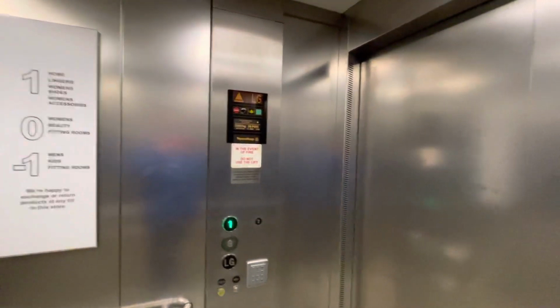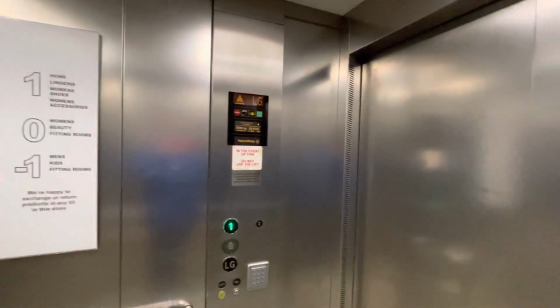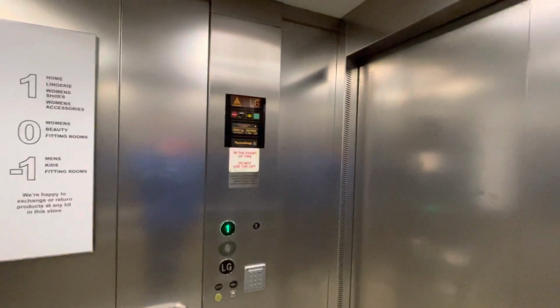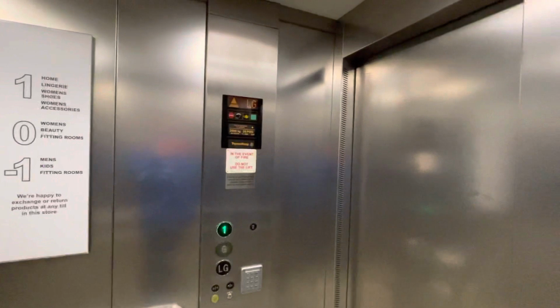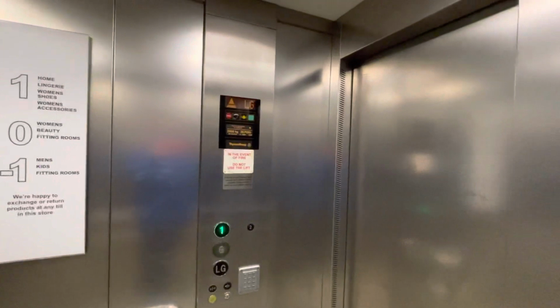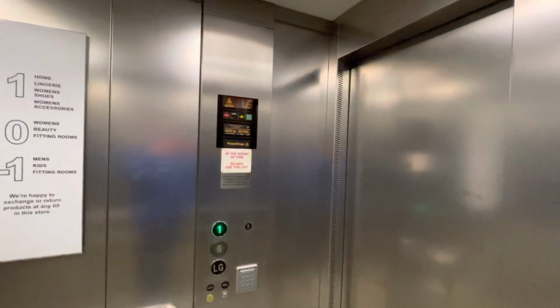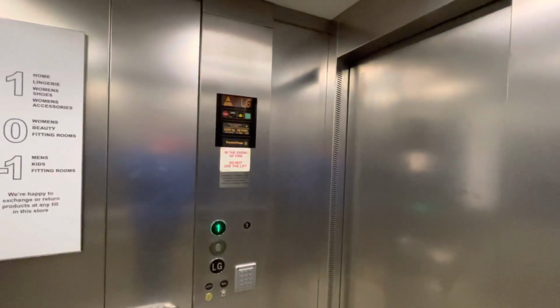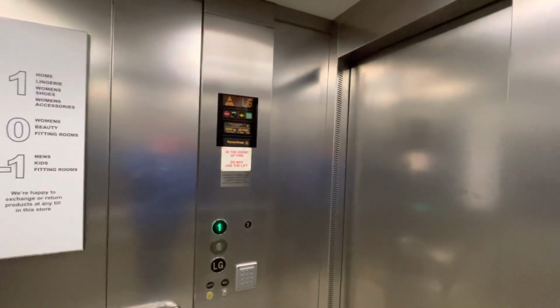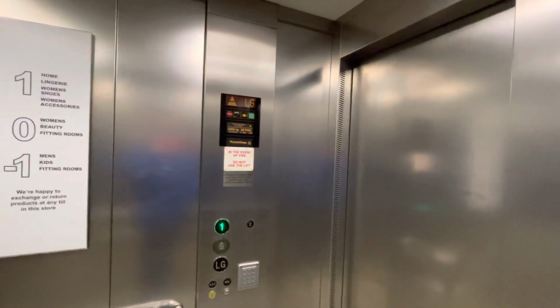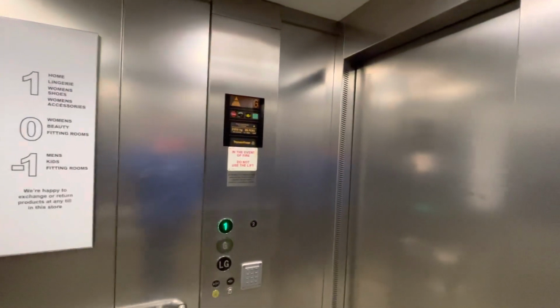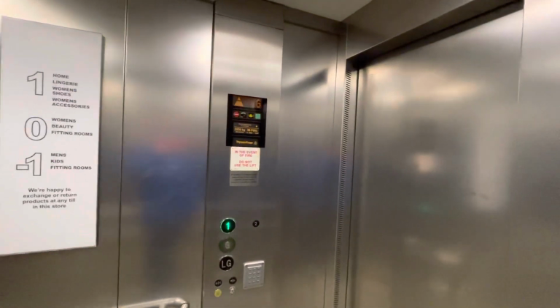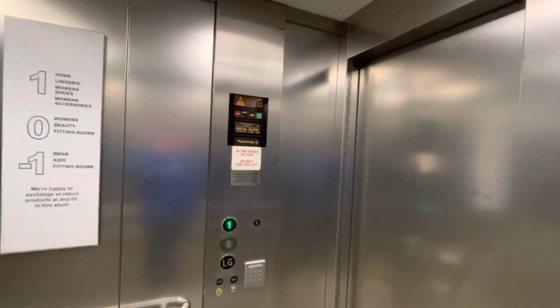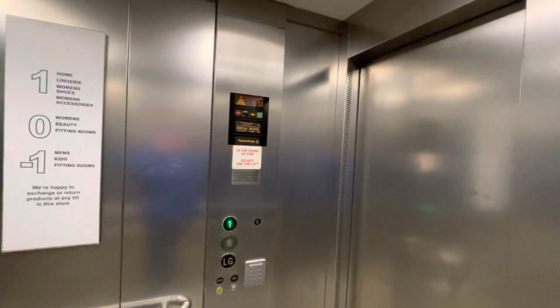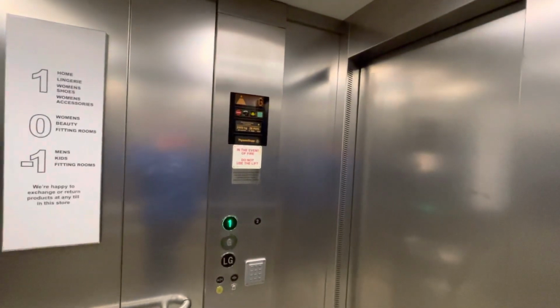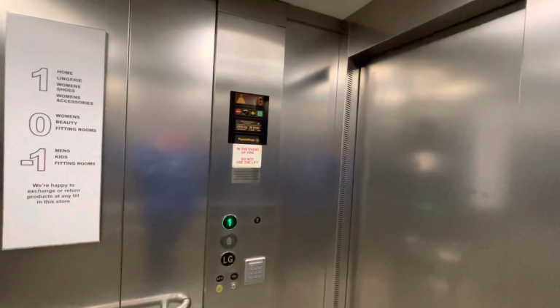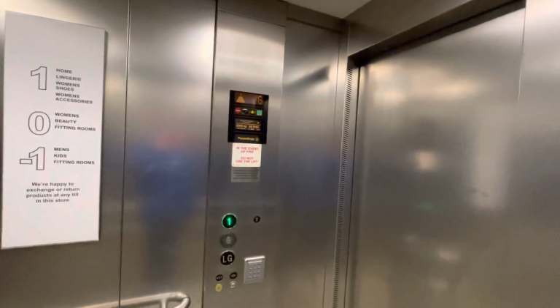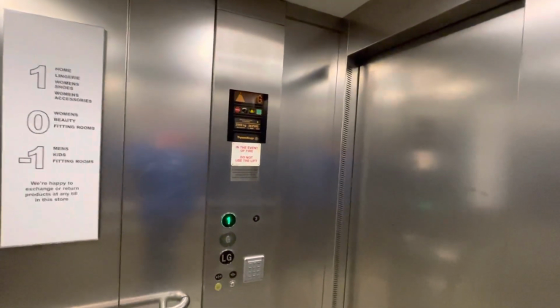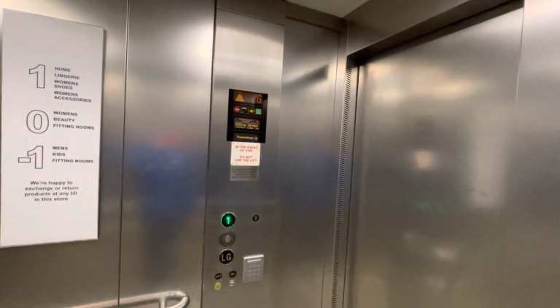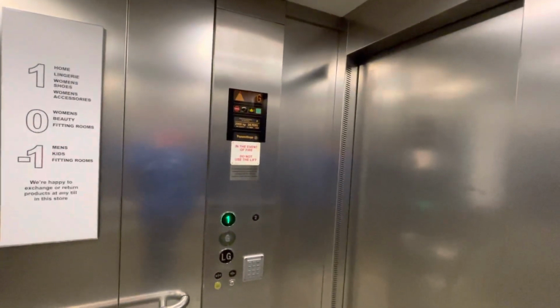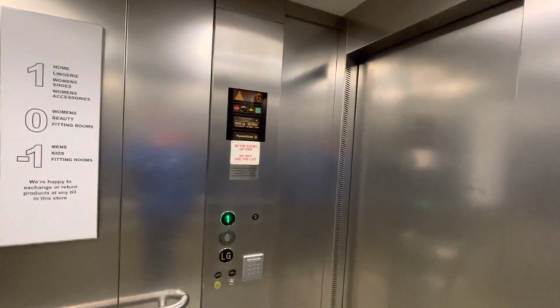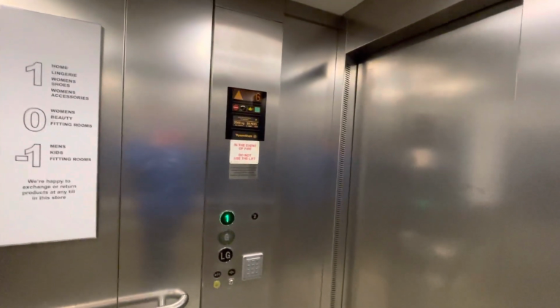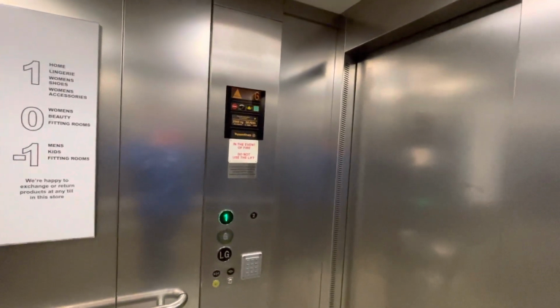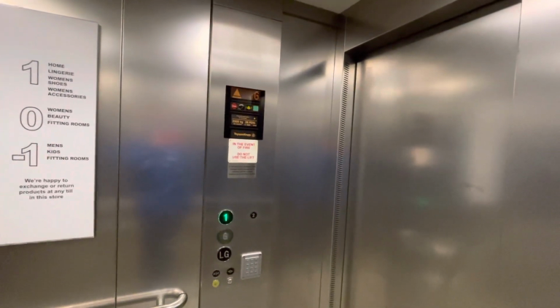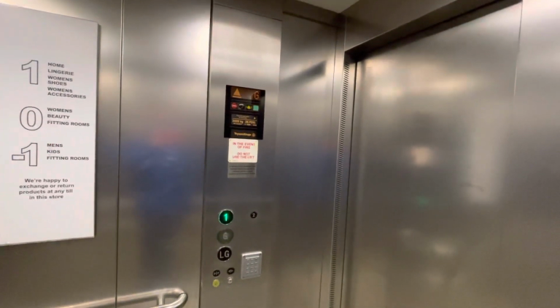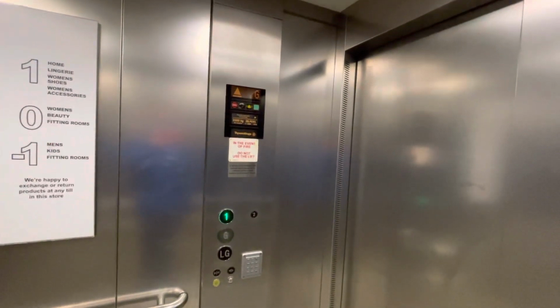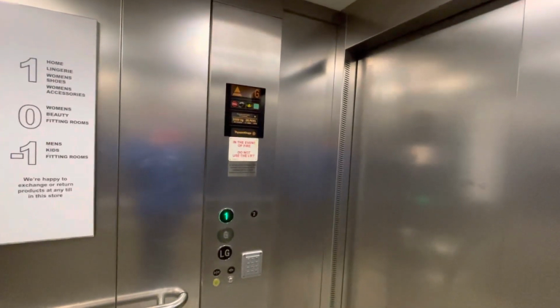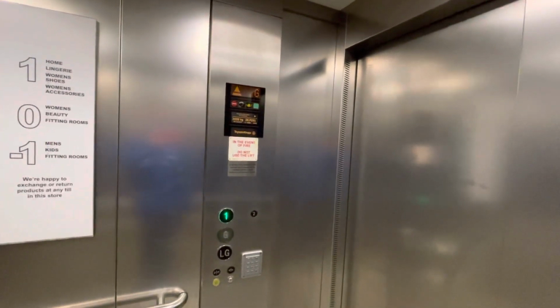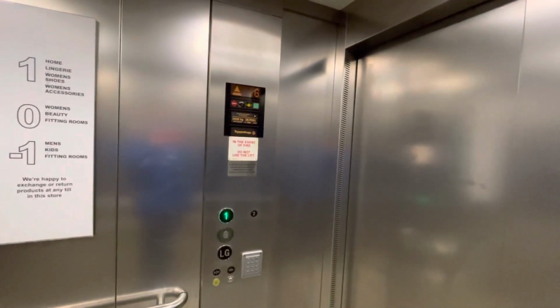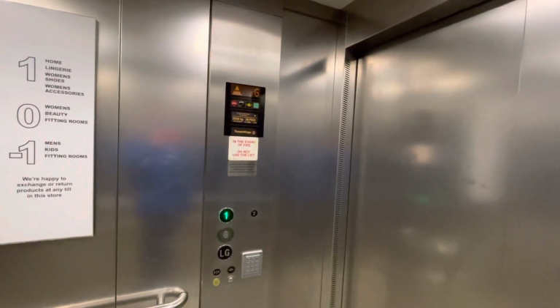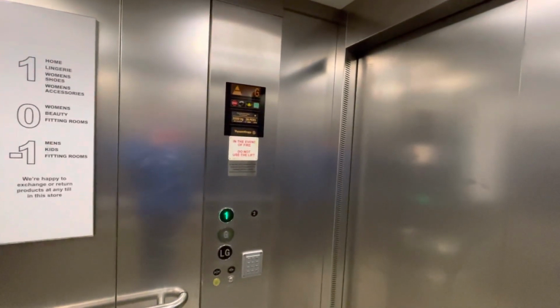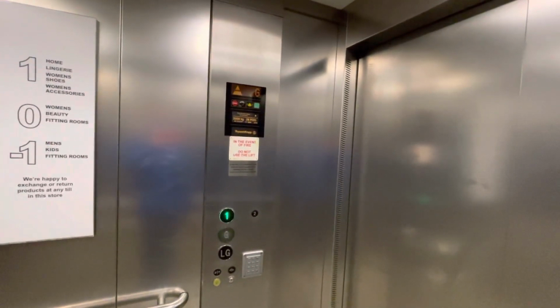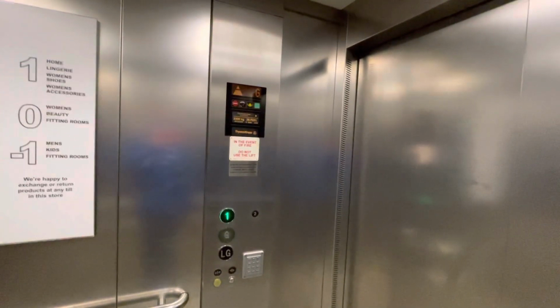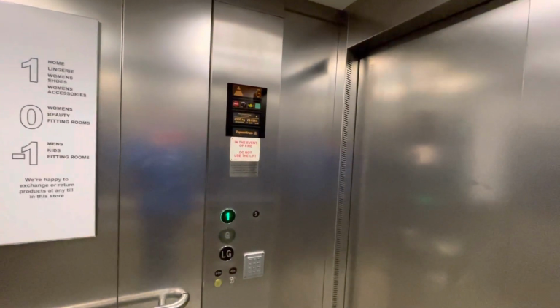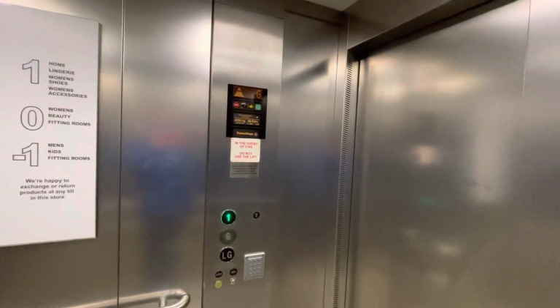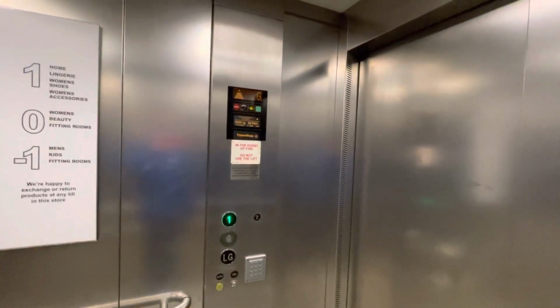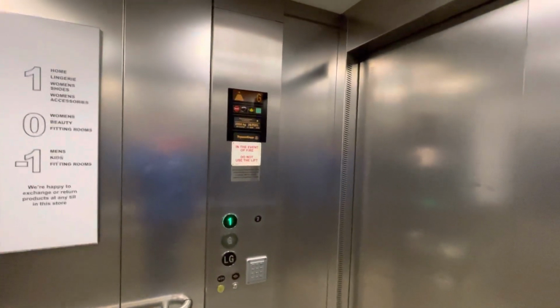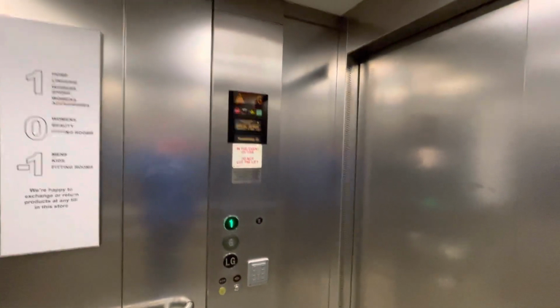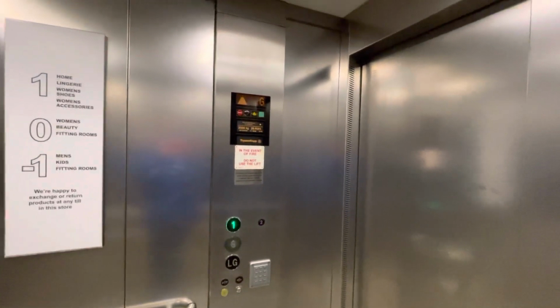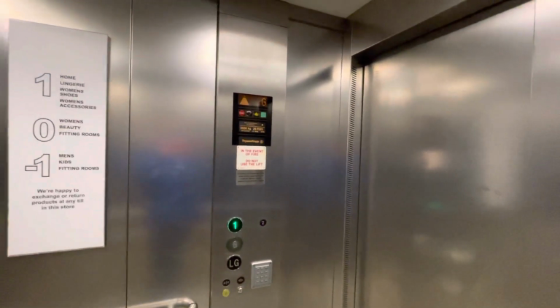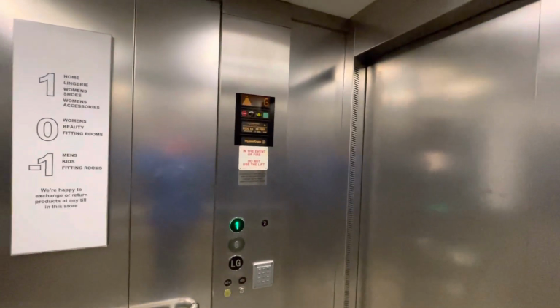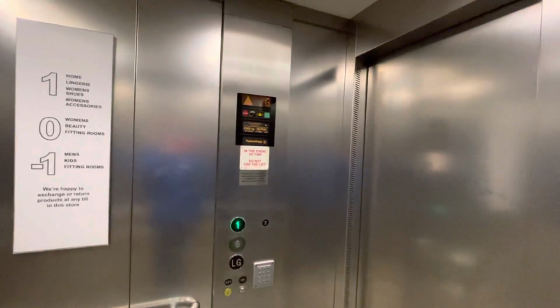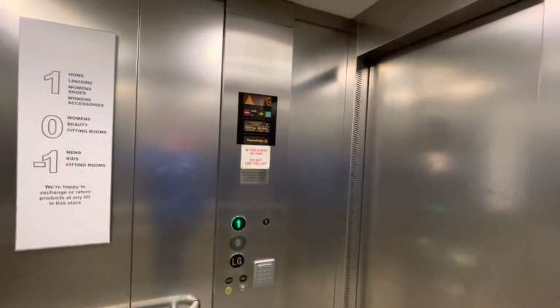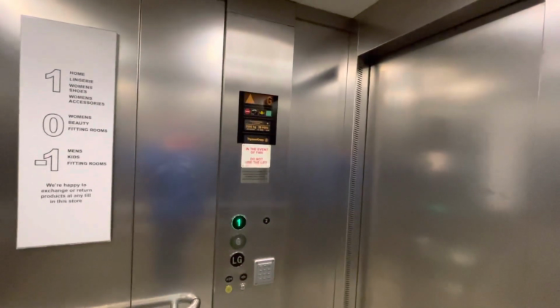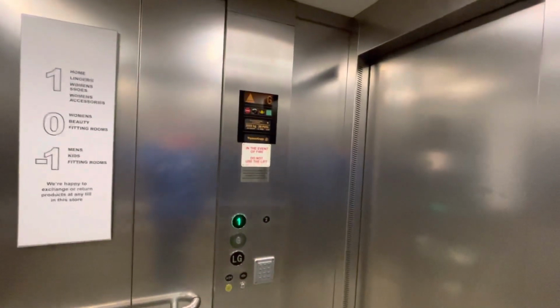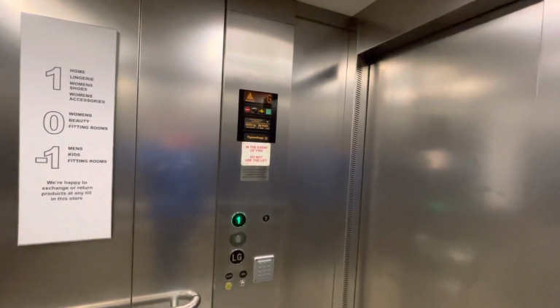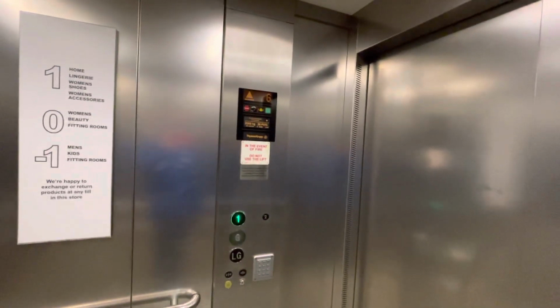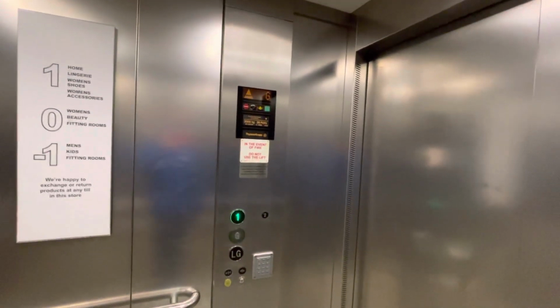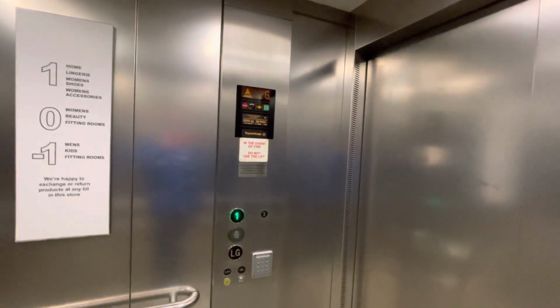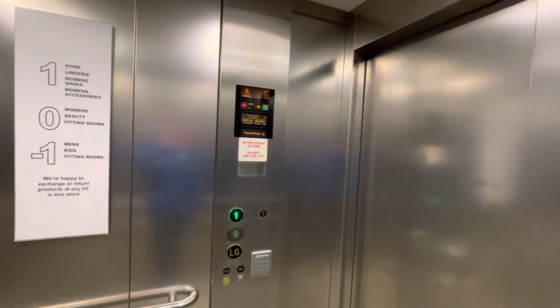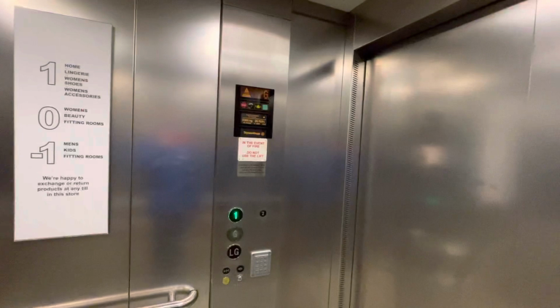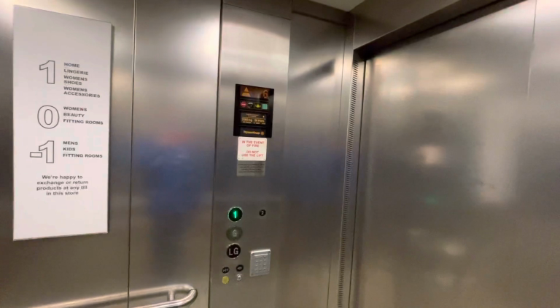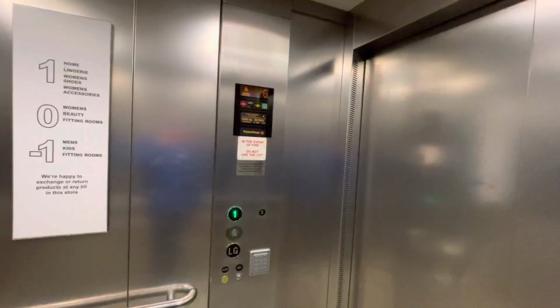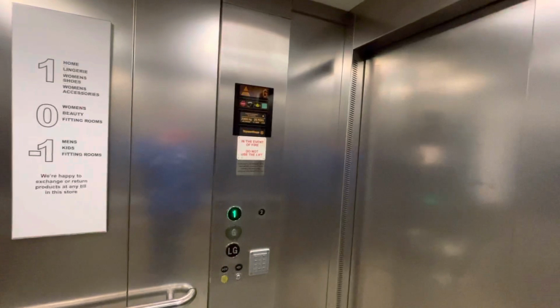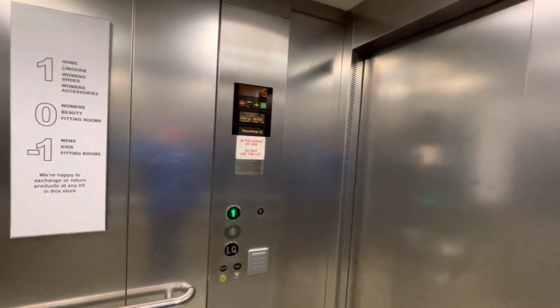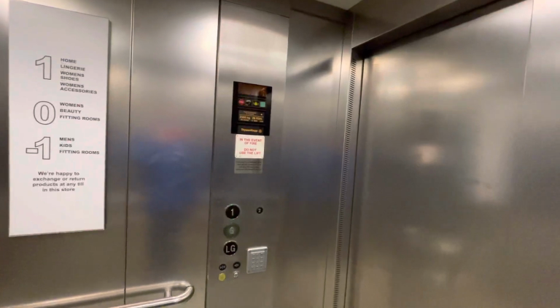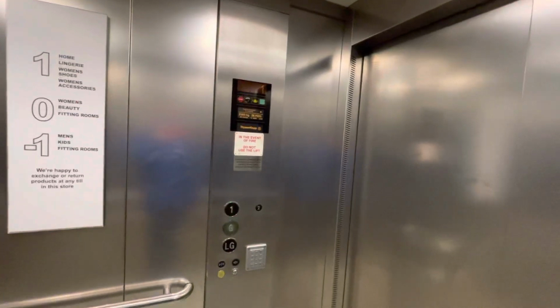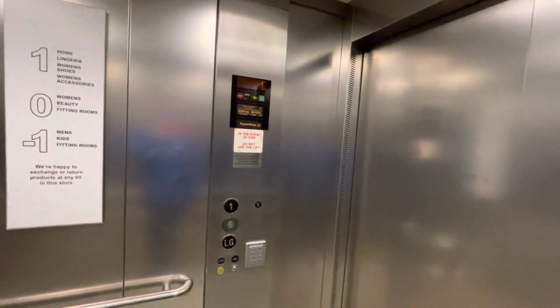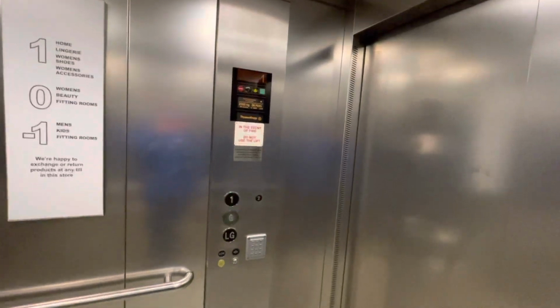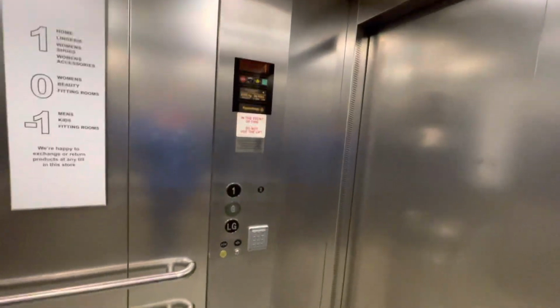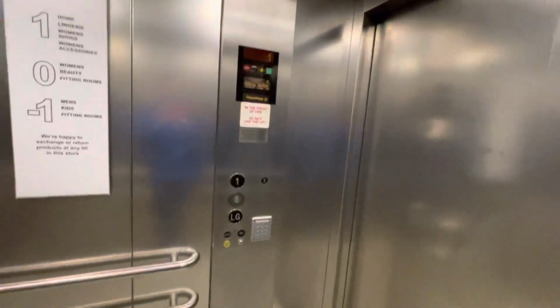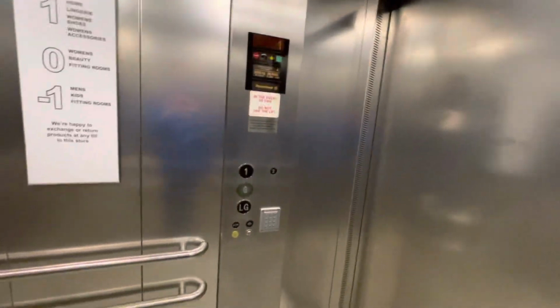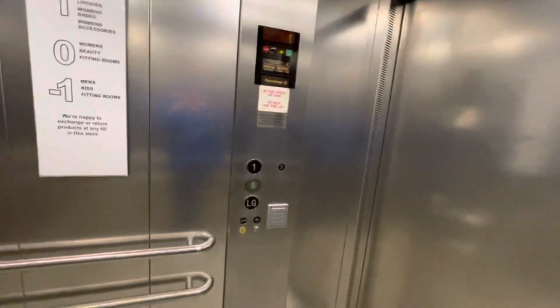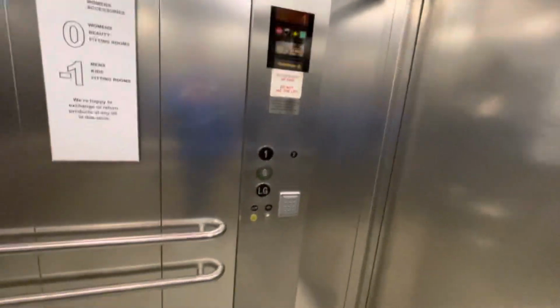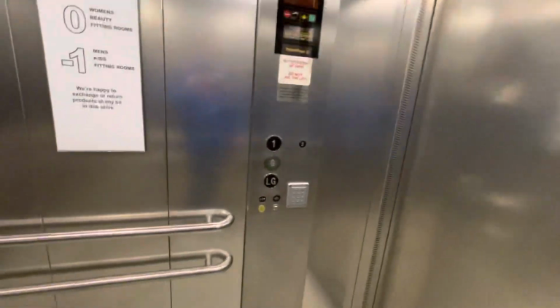There used to be a Thyssenkrupp like this at Maryhill's store but that's been modernised to an Otis generic. There's also still one in Poole.